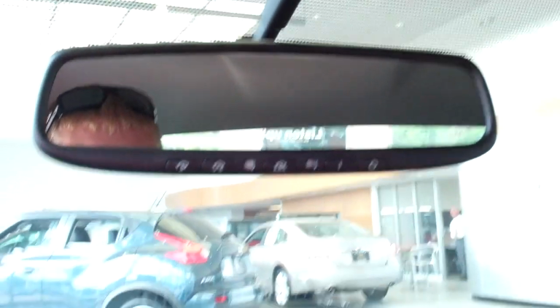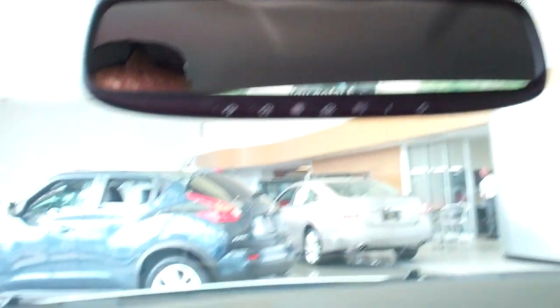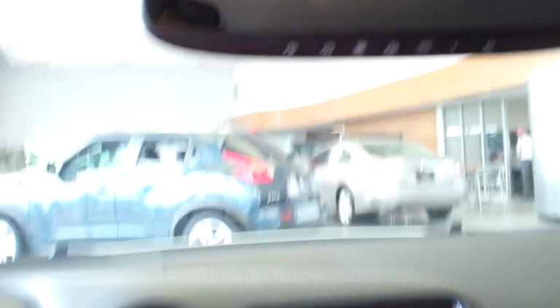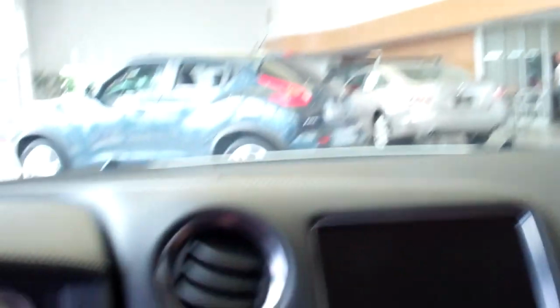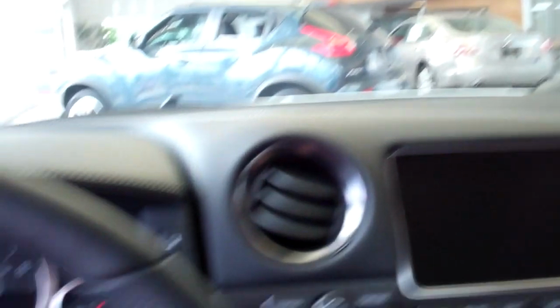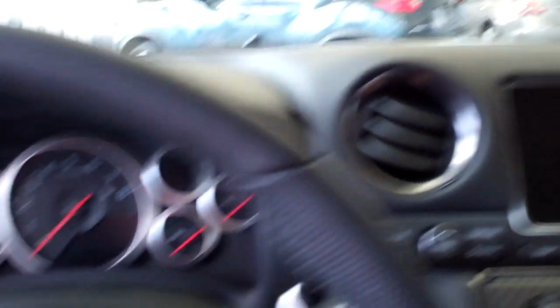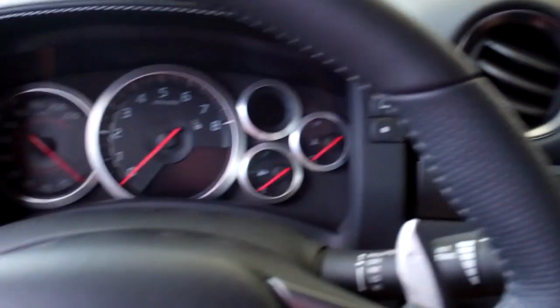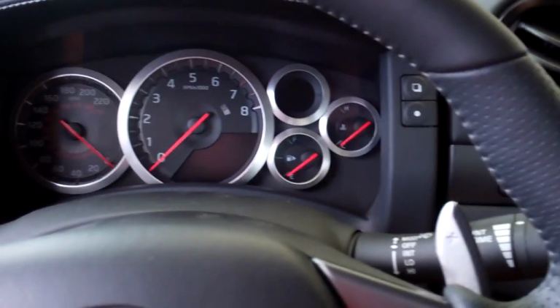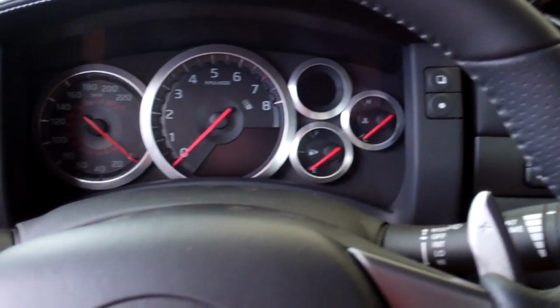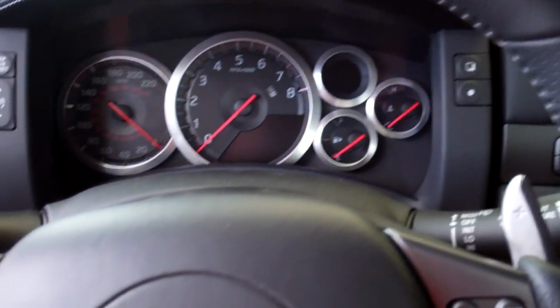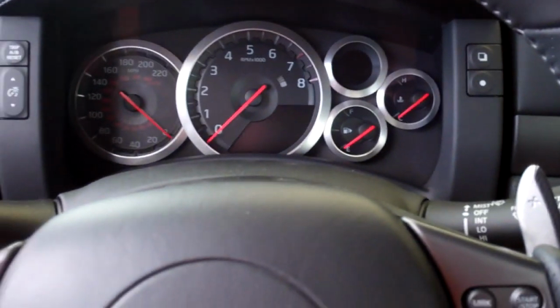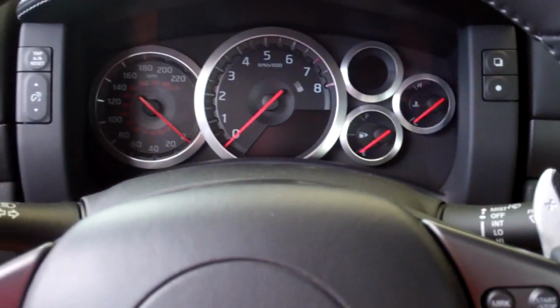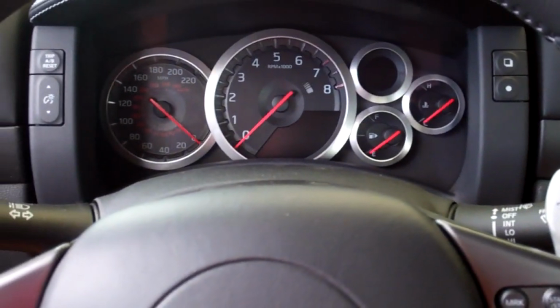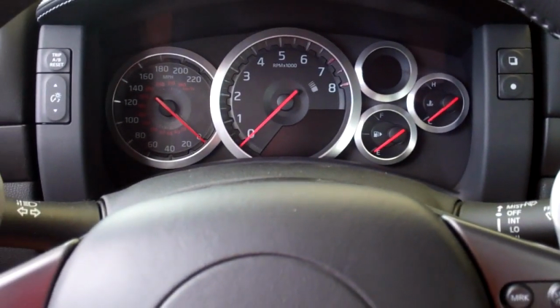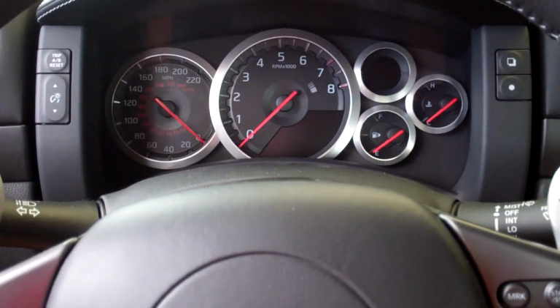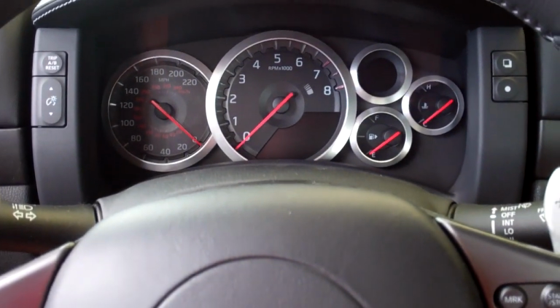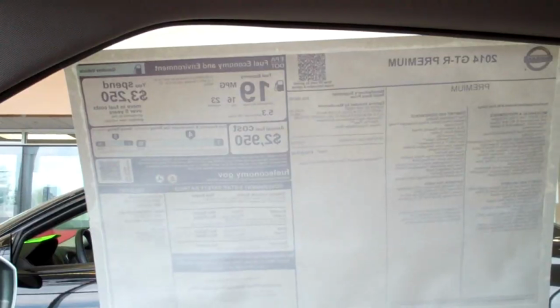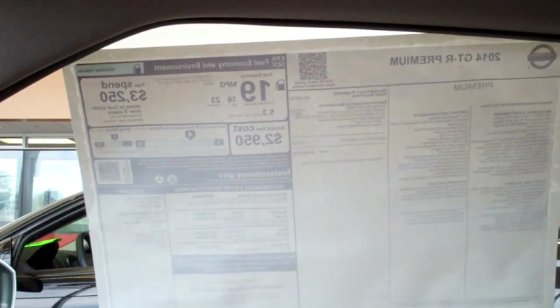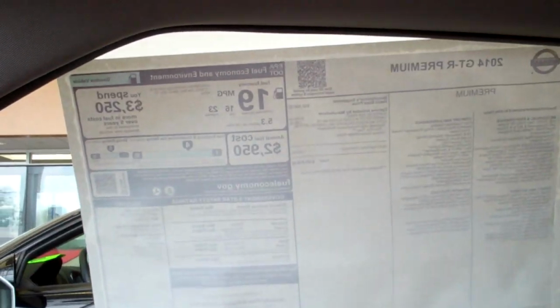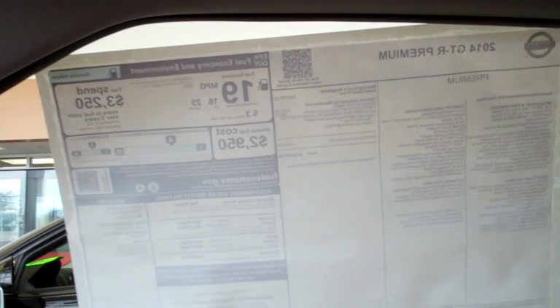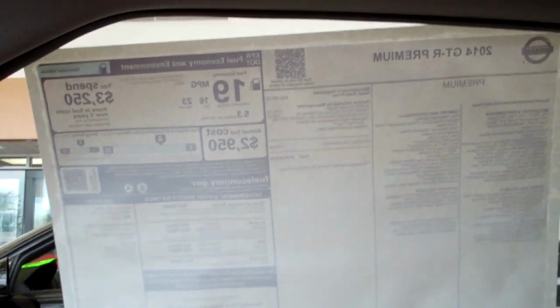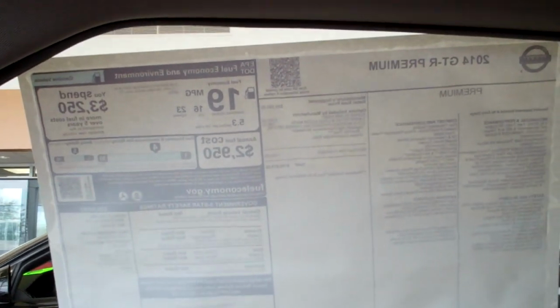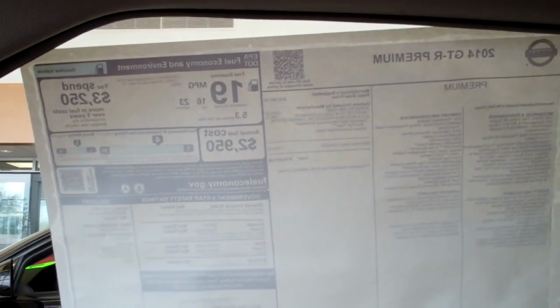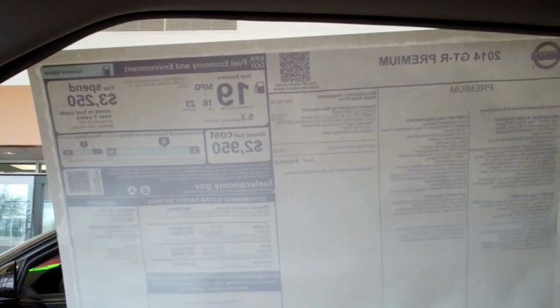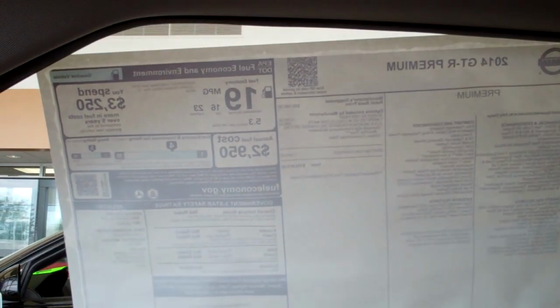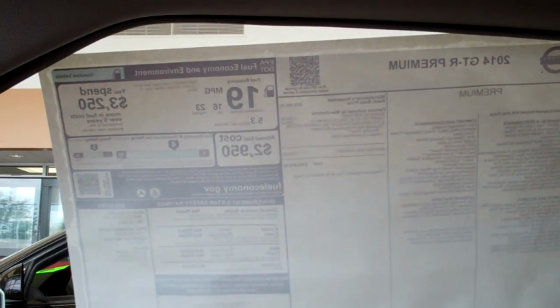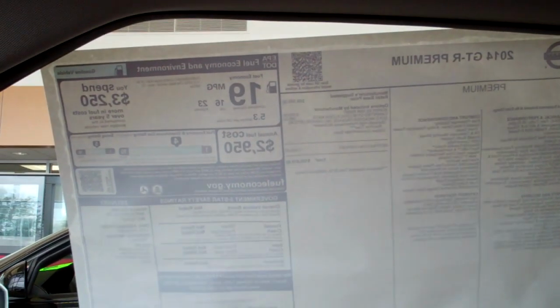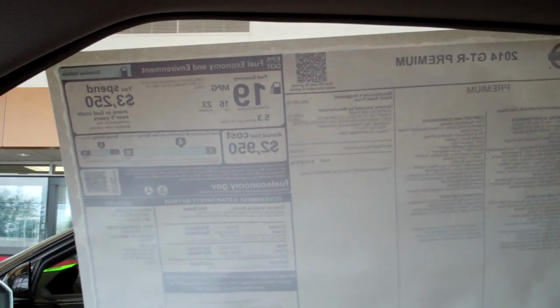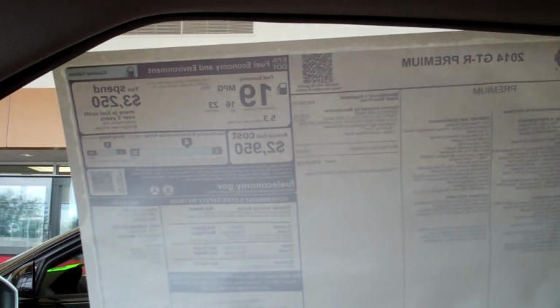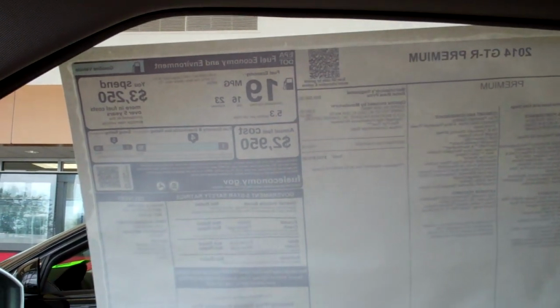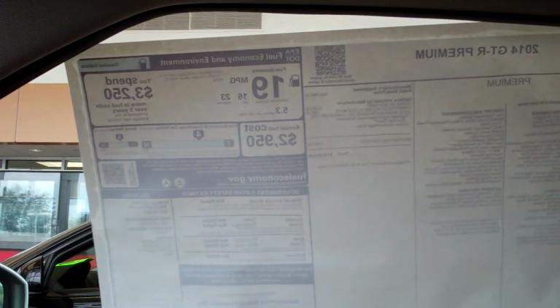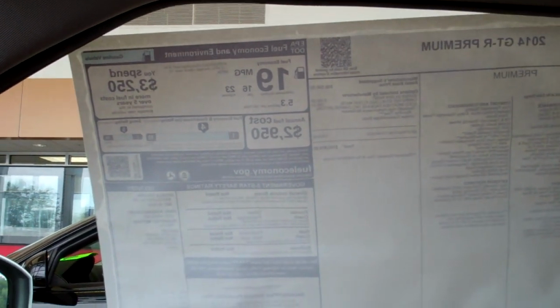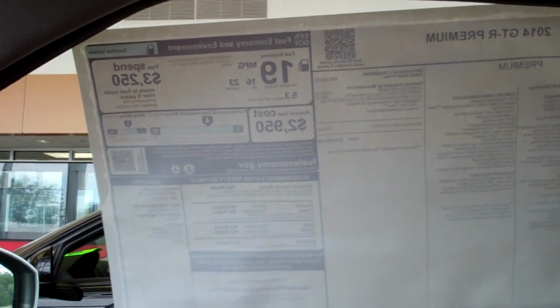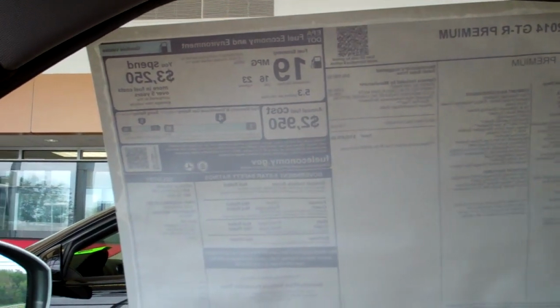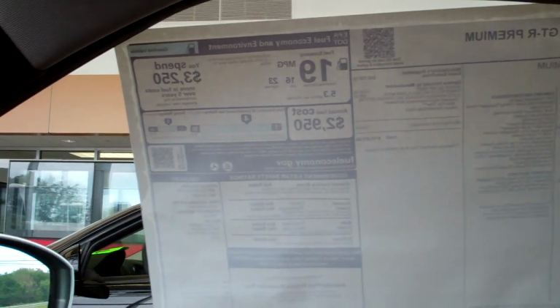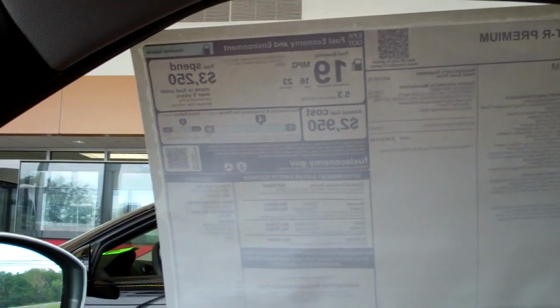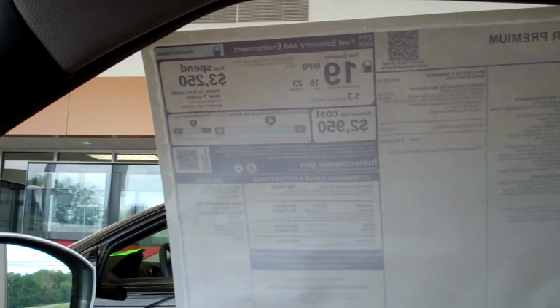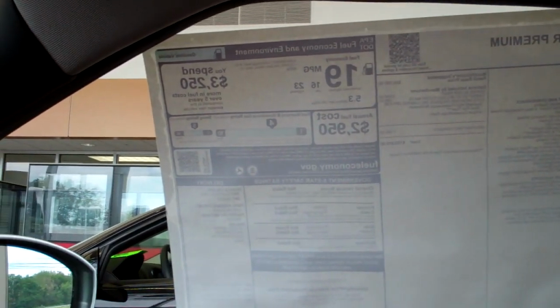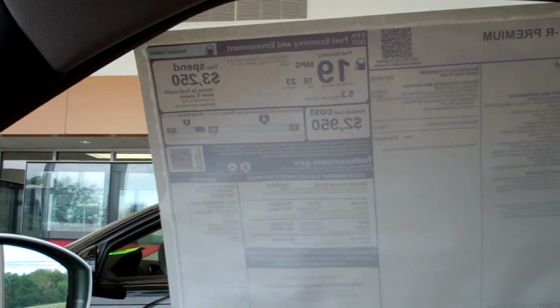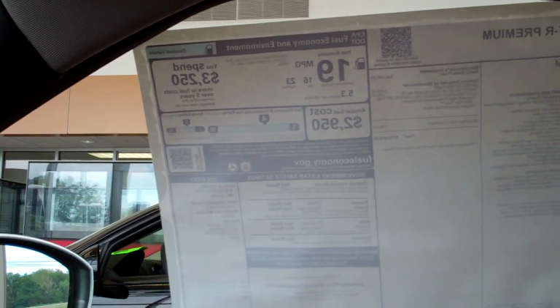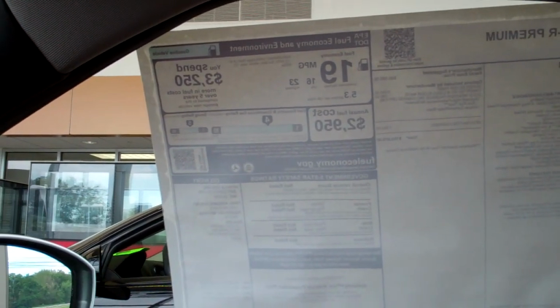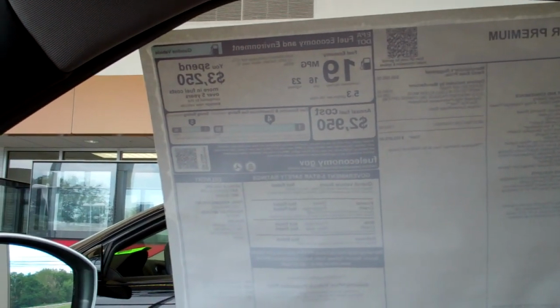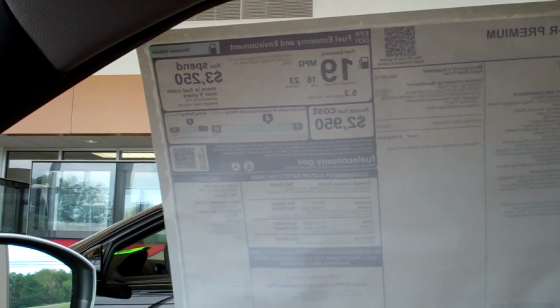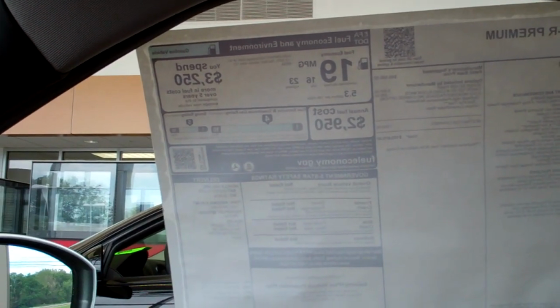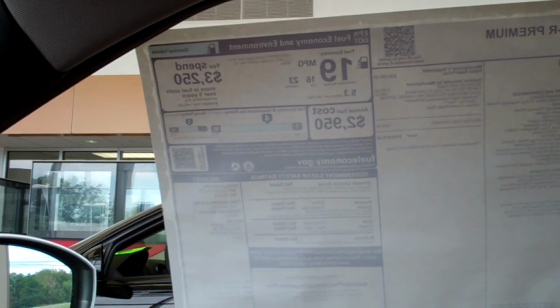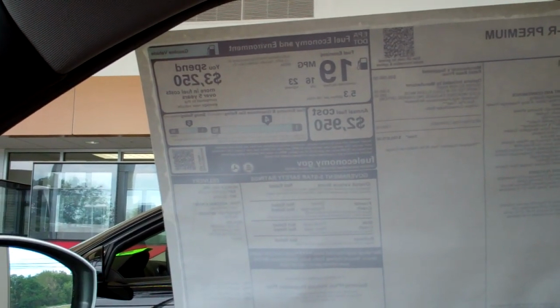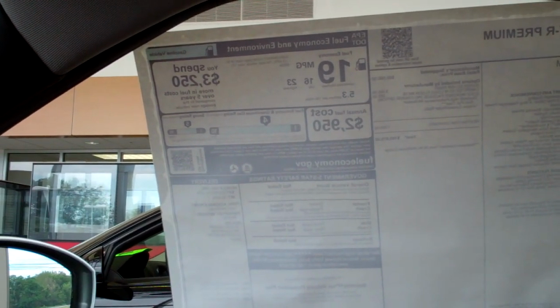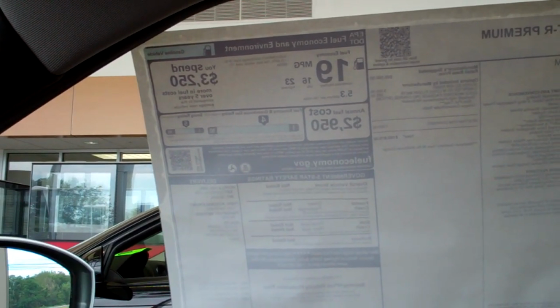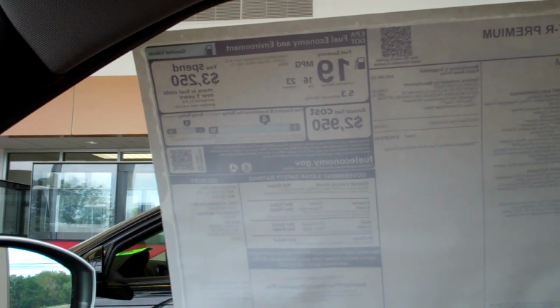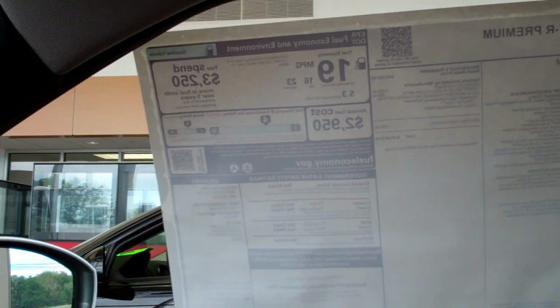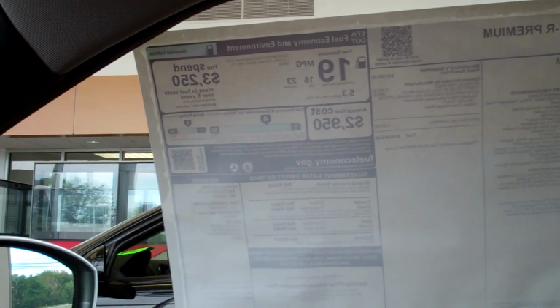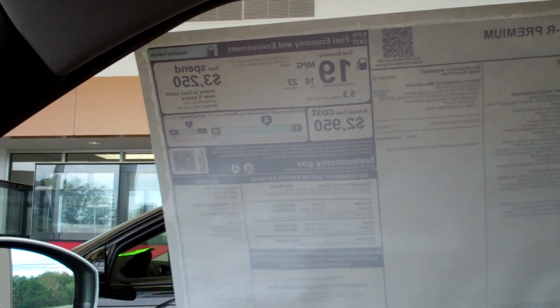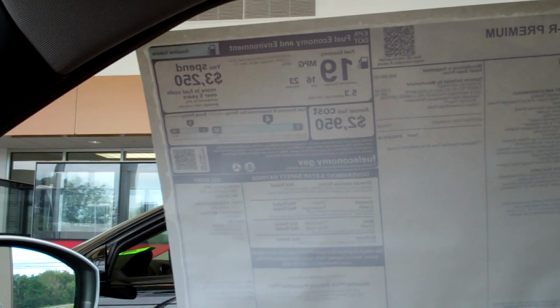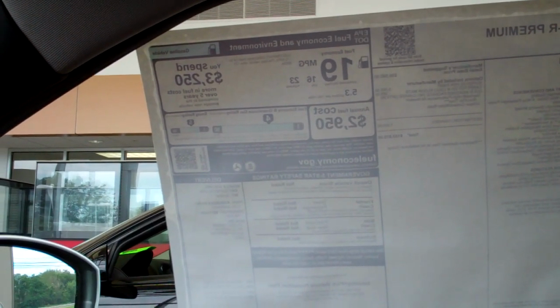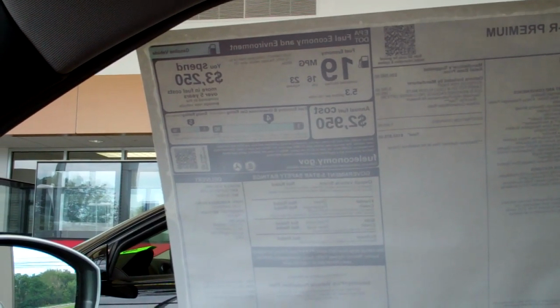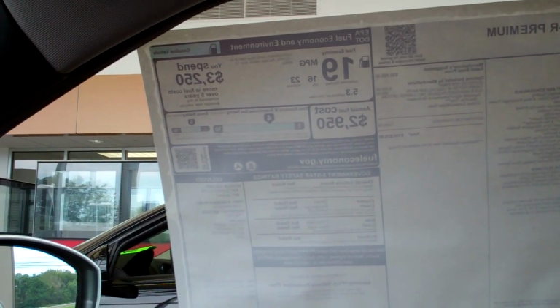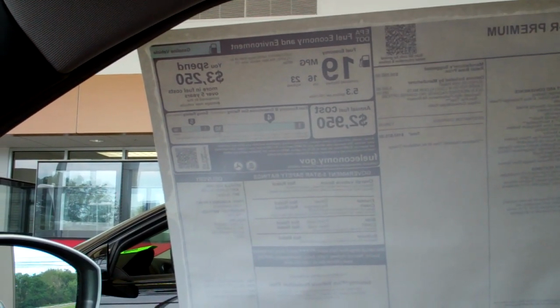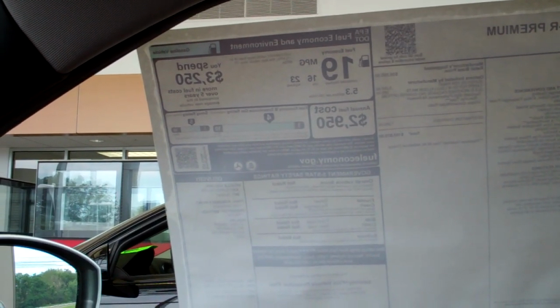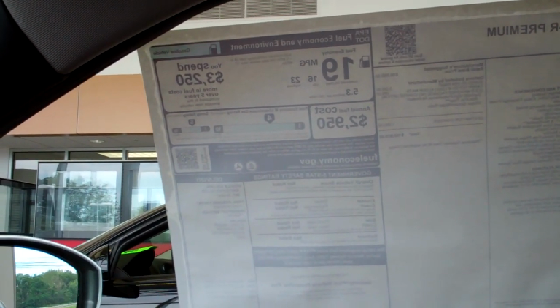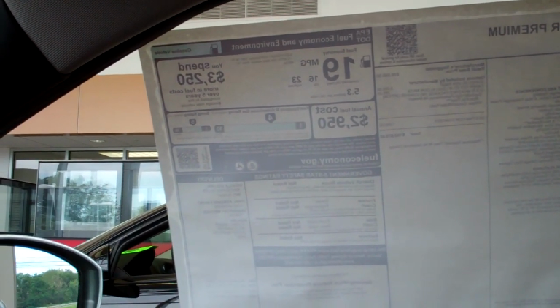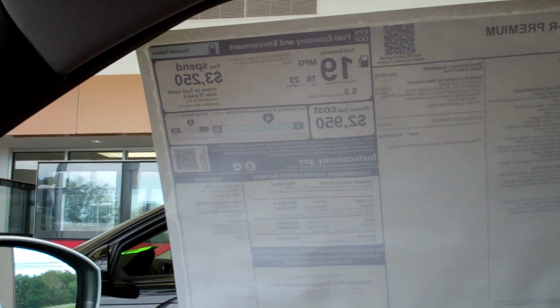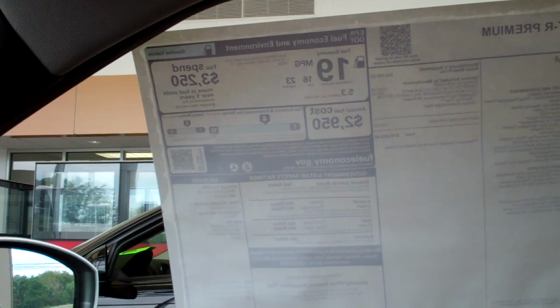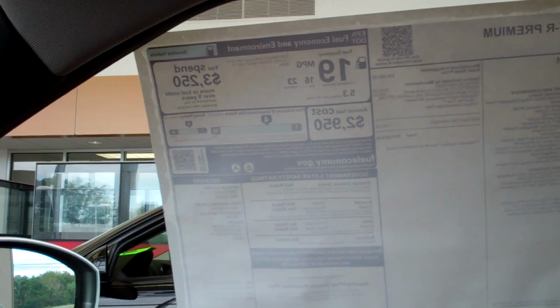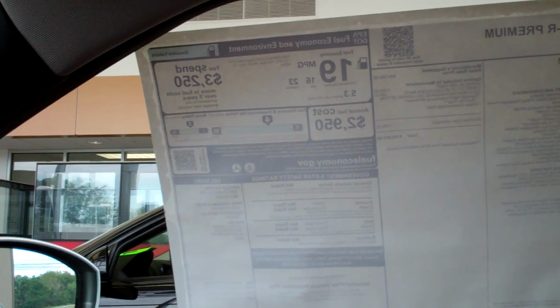But it's fast. This is a 2014. Can you see the price backwards? $103,875.